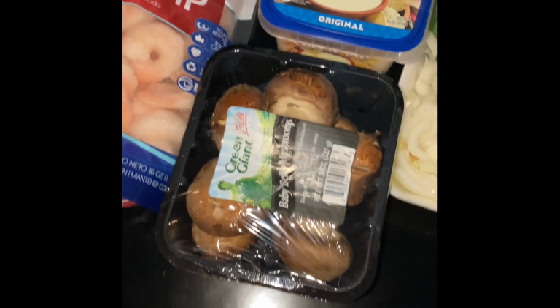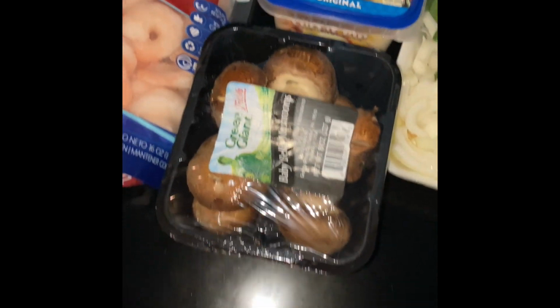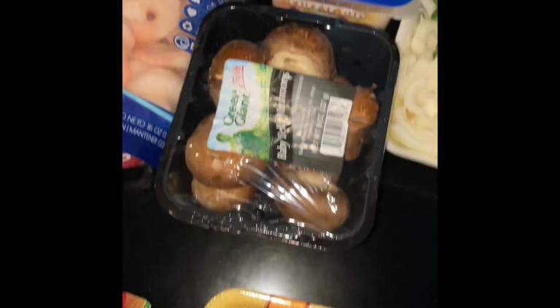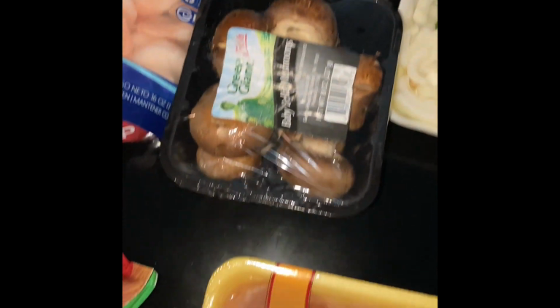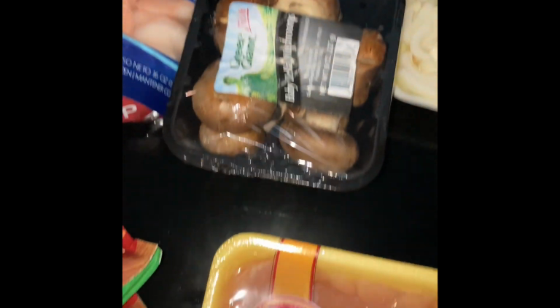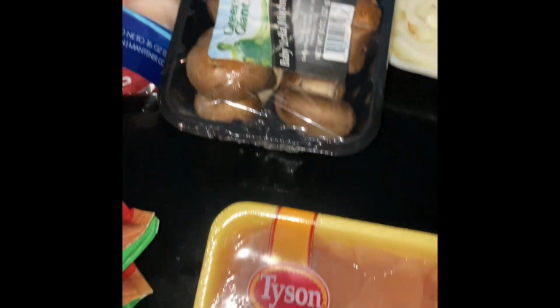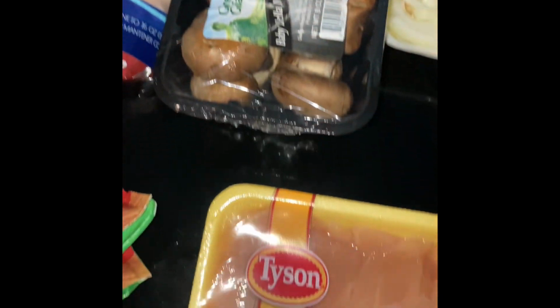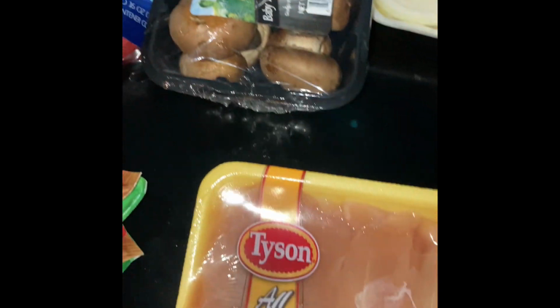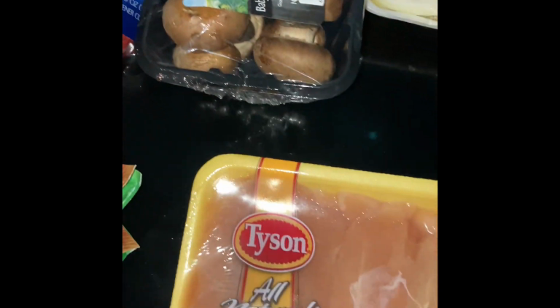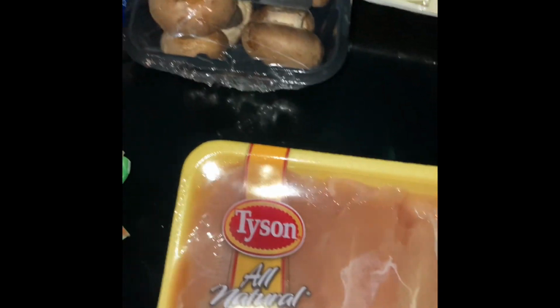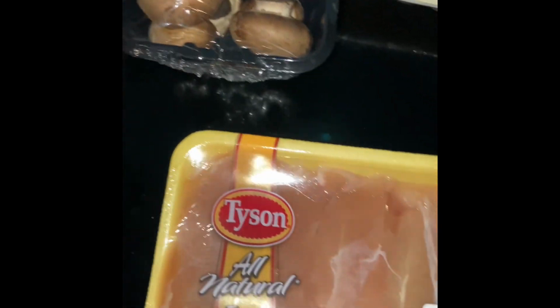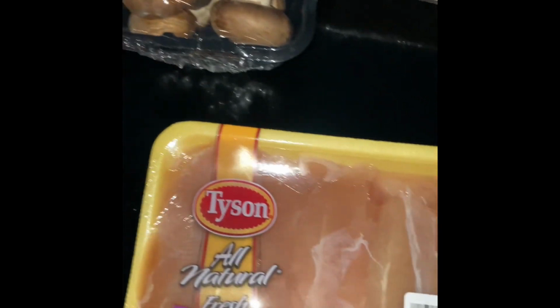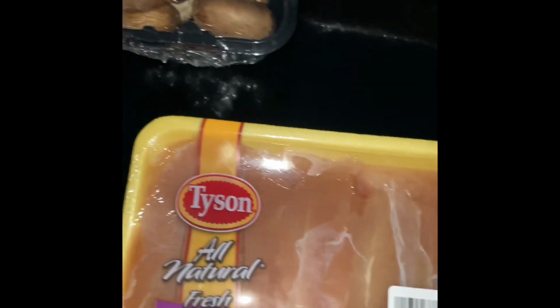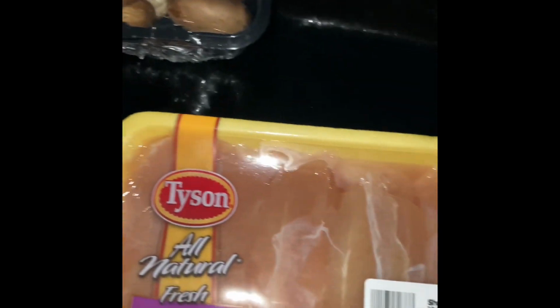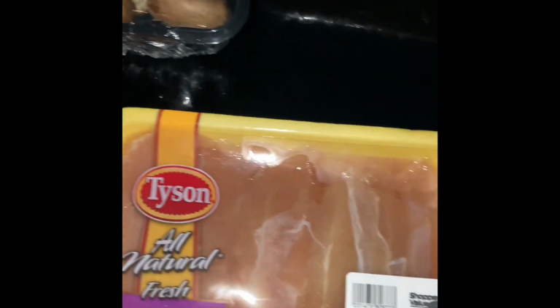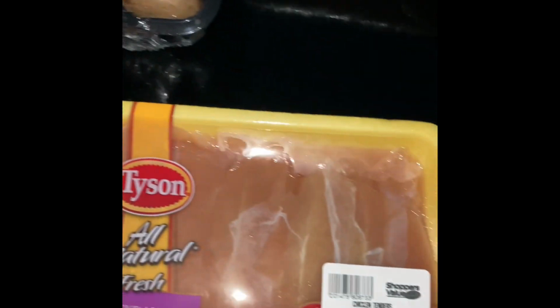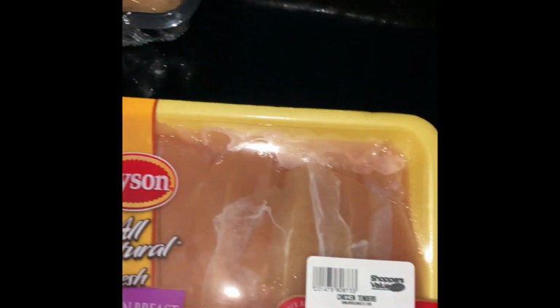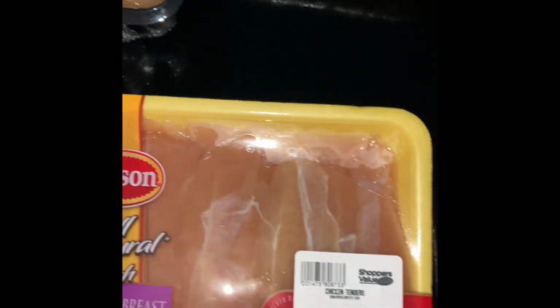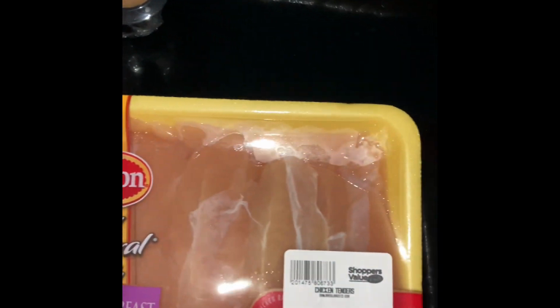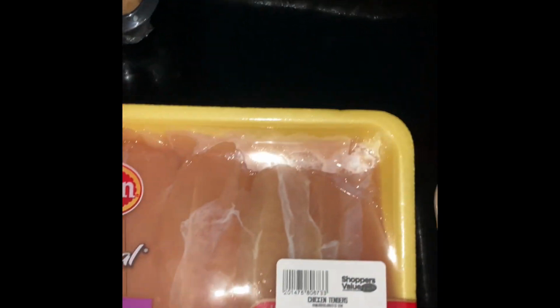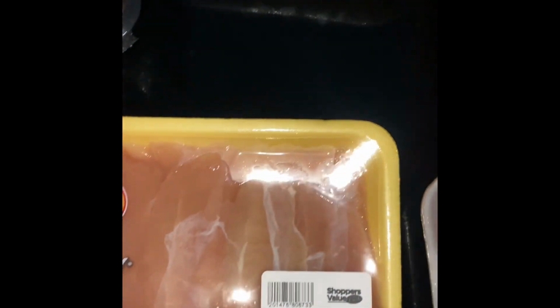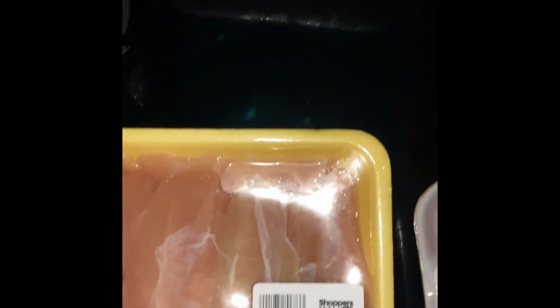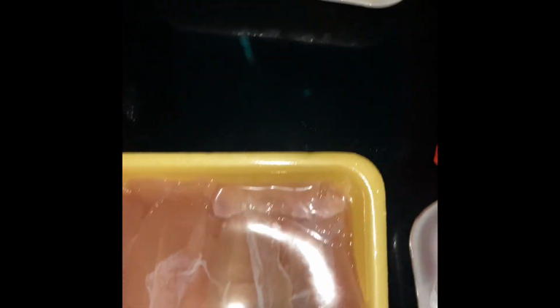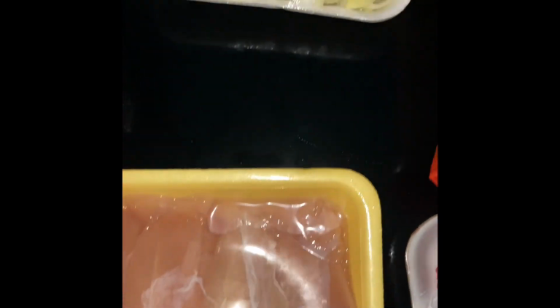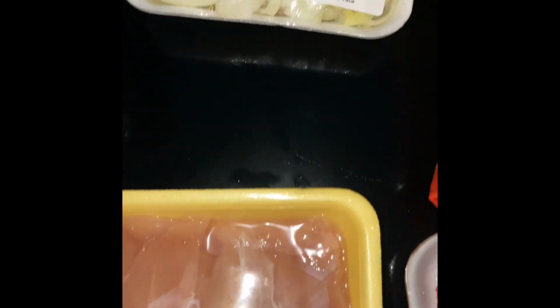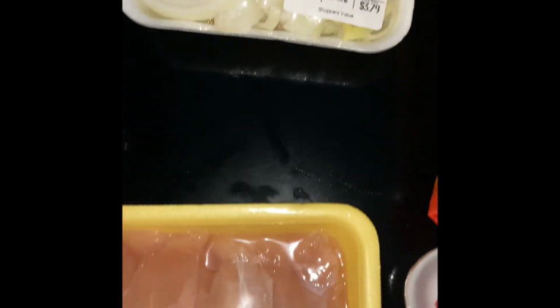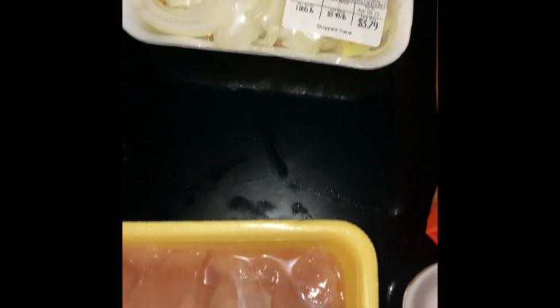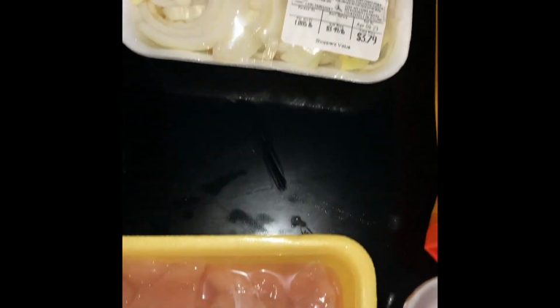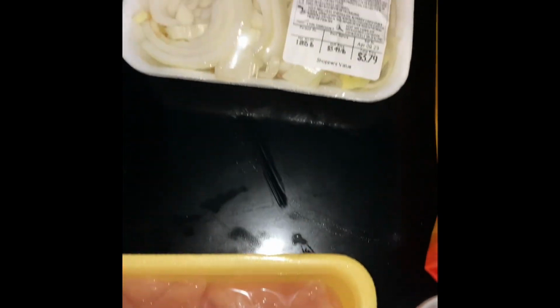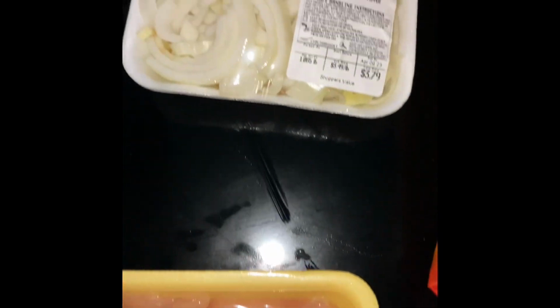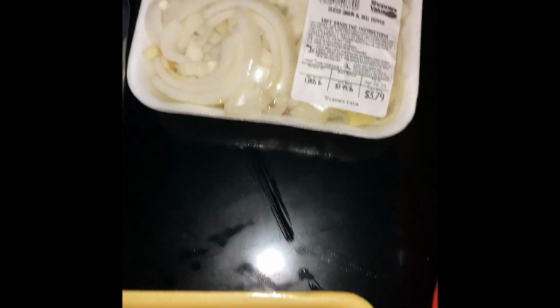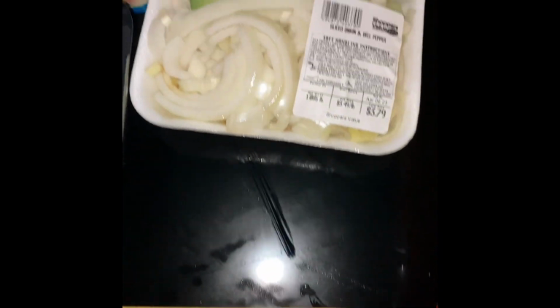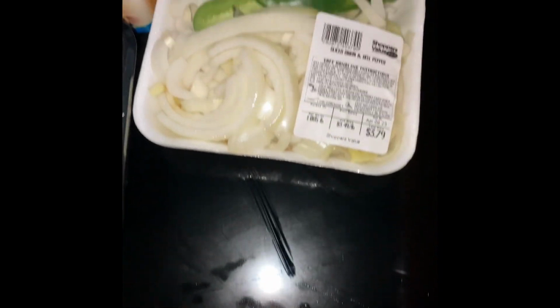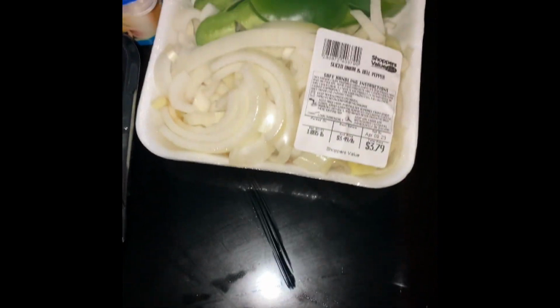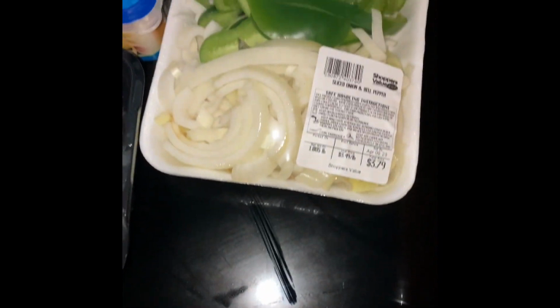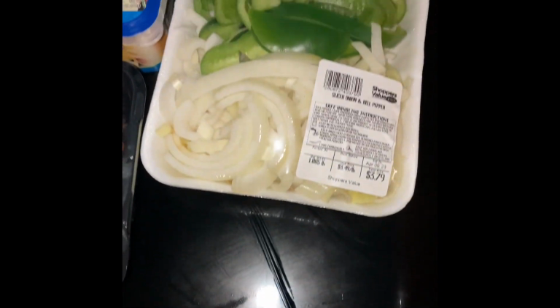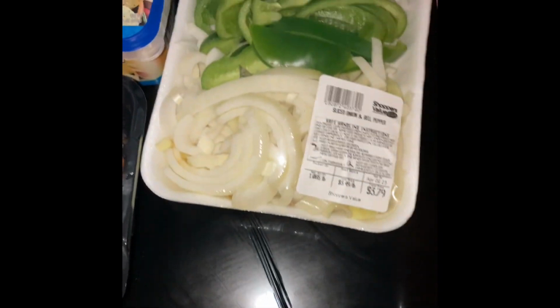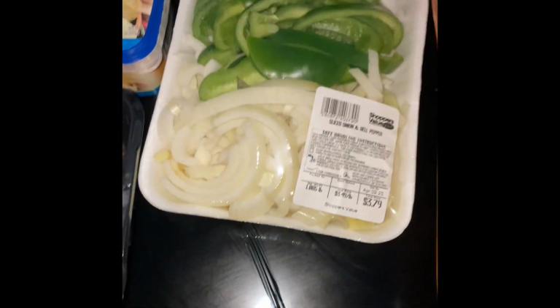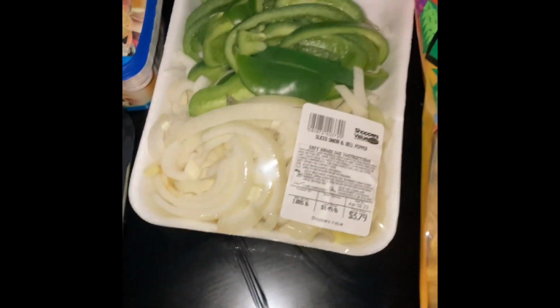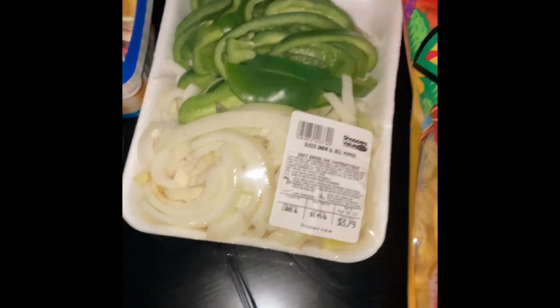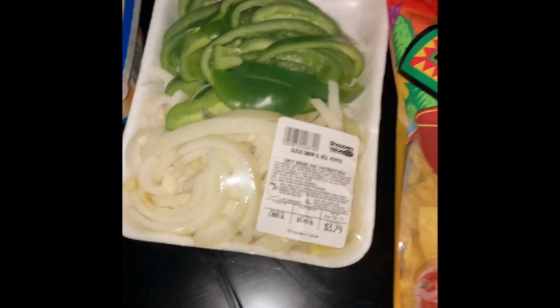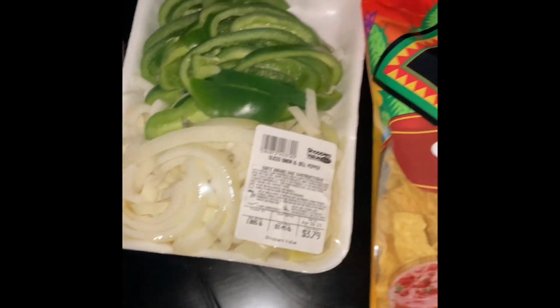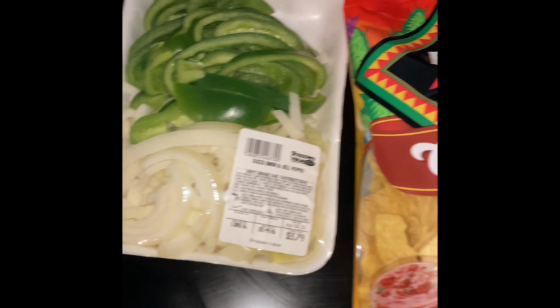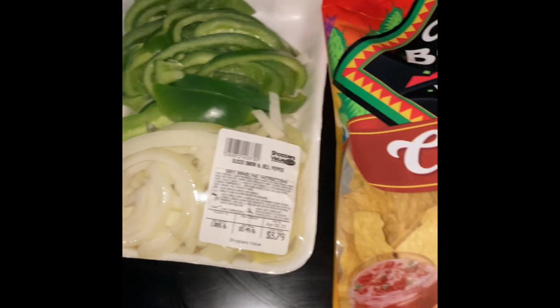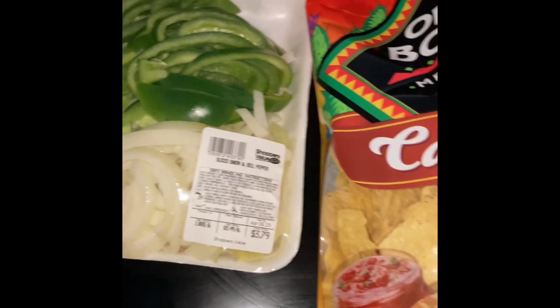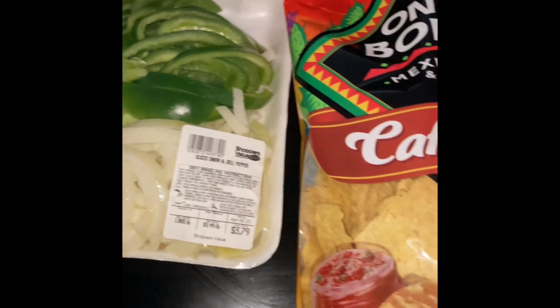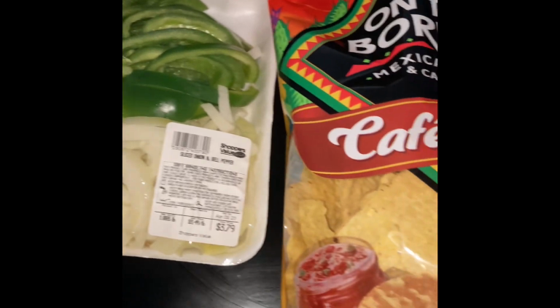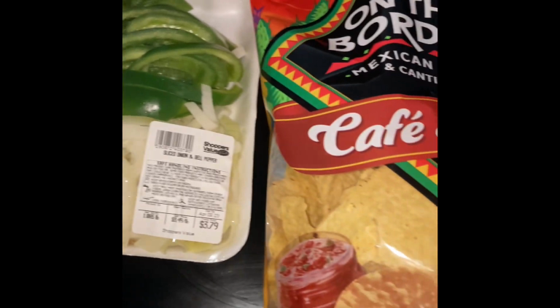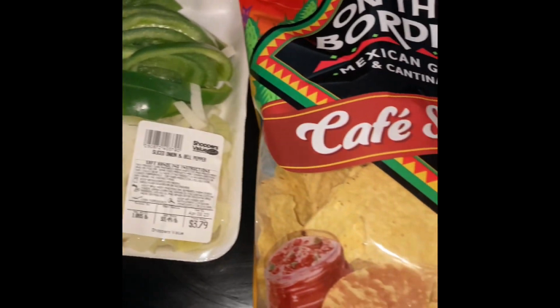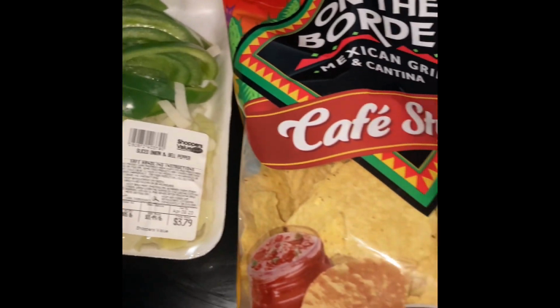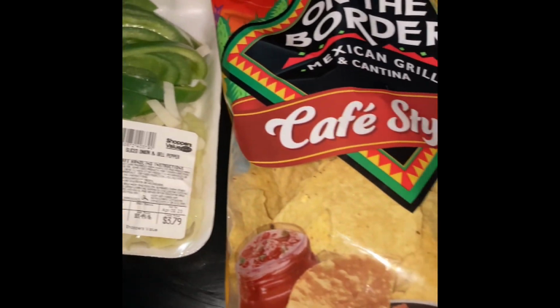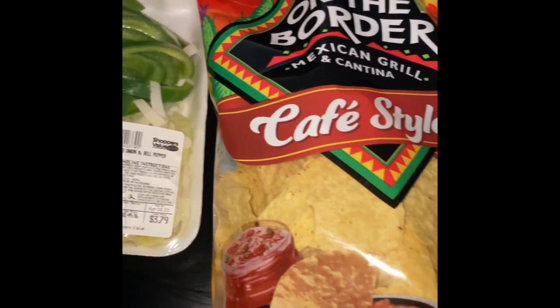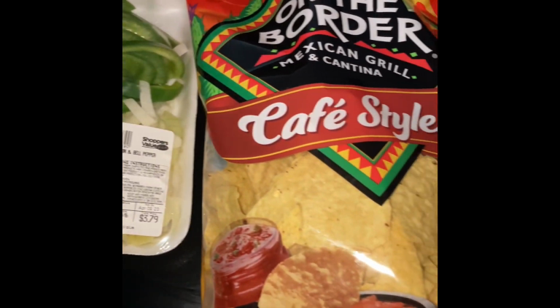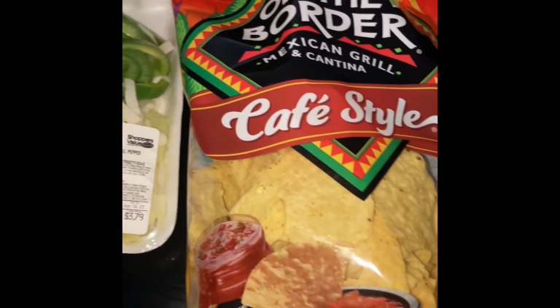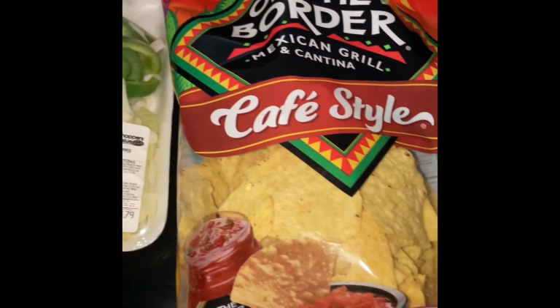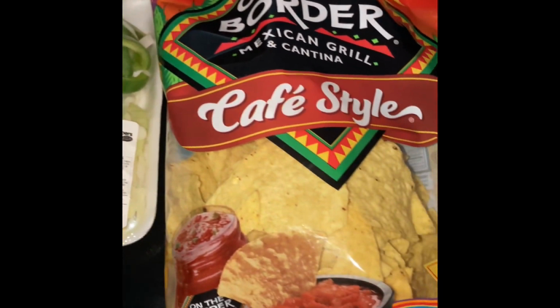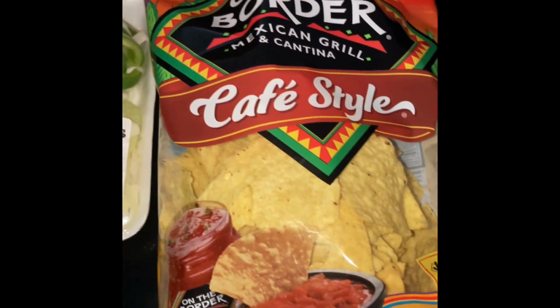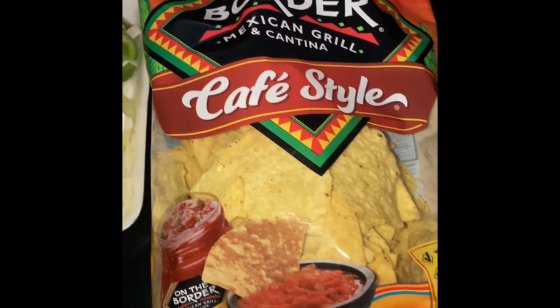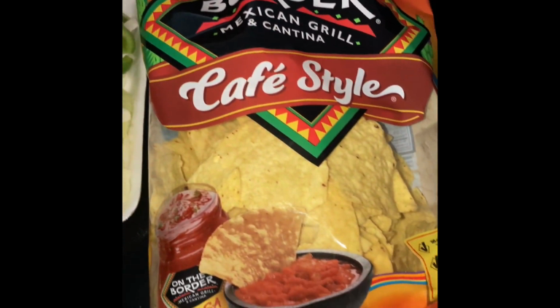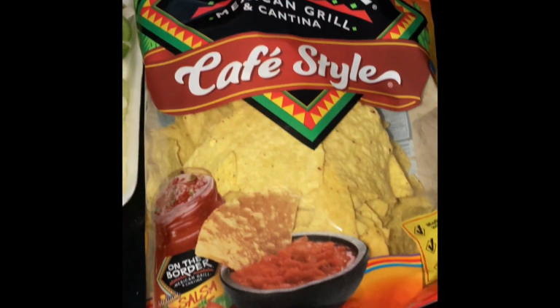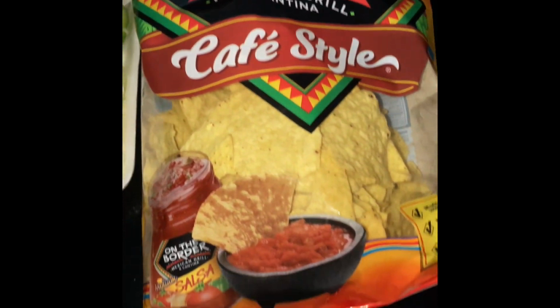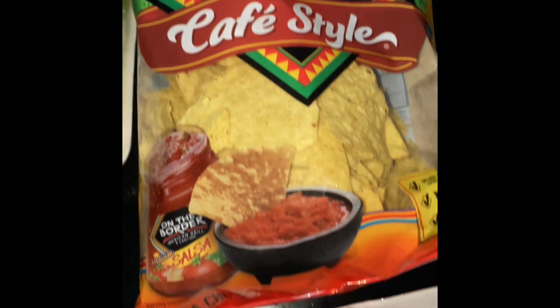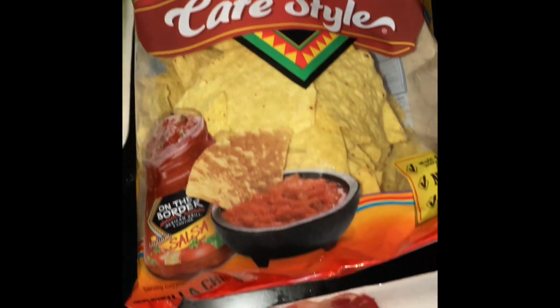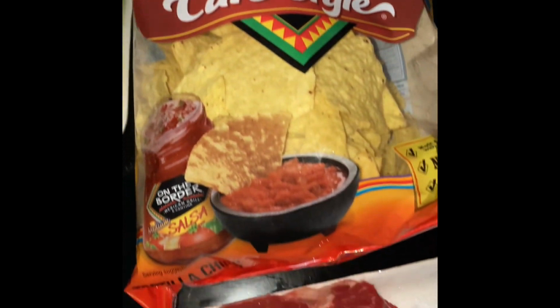The ingredients are steak, shrimp, chicken, bell pepper, onions, mushroom, tortilla chips, and queso cheese sauce.